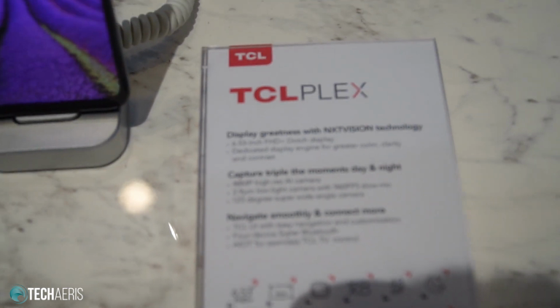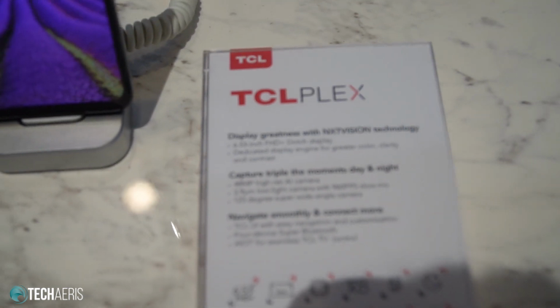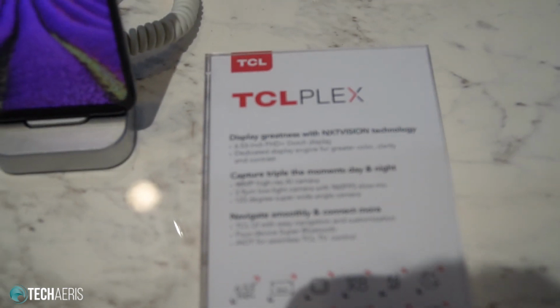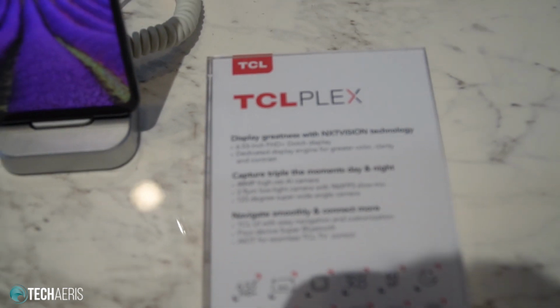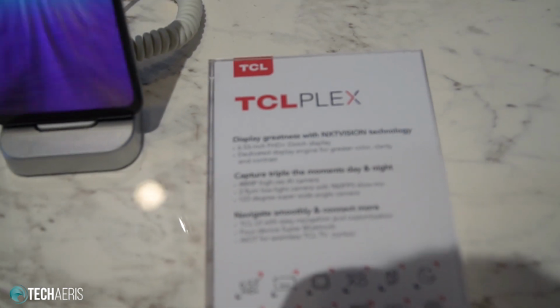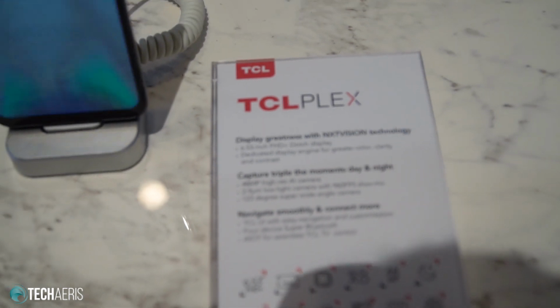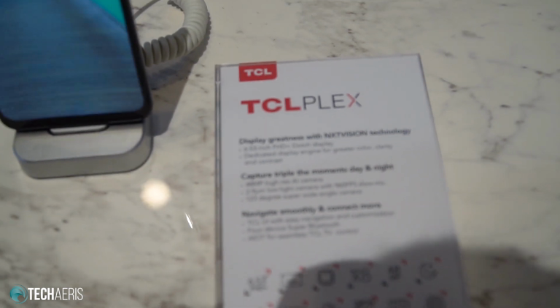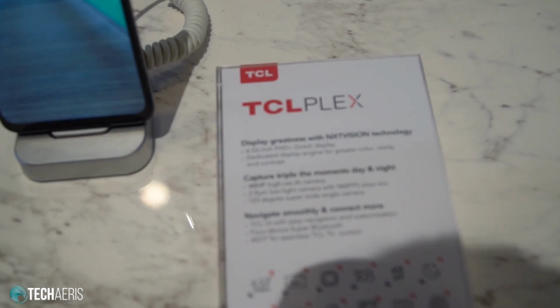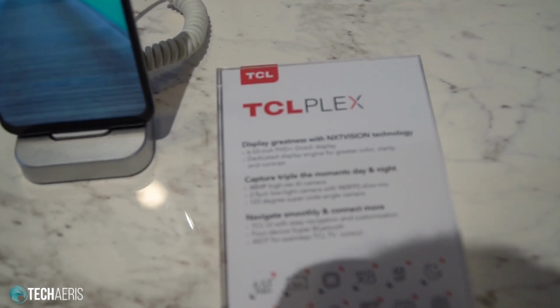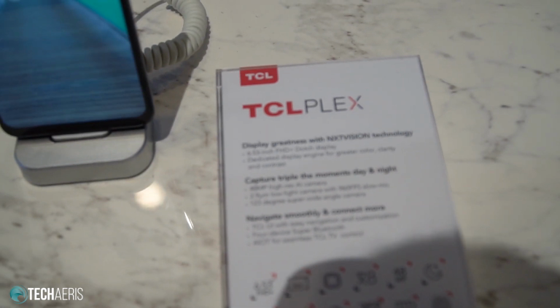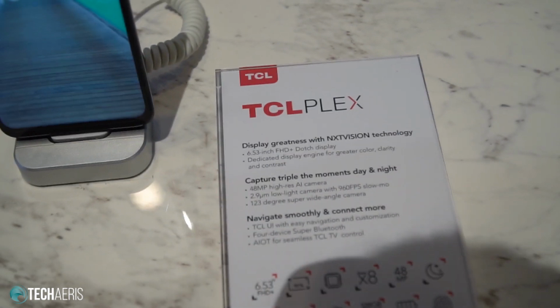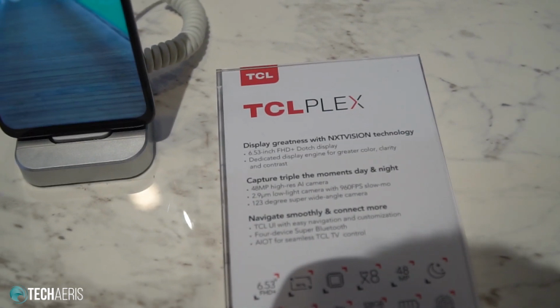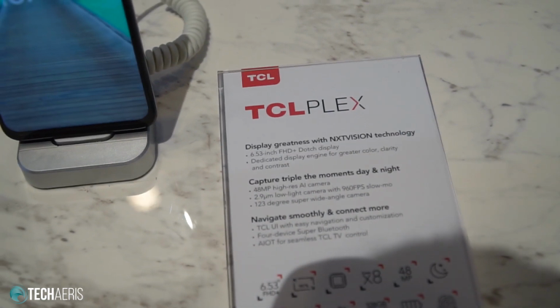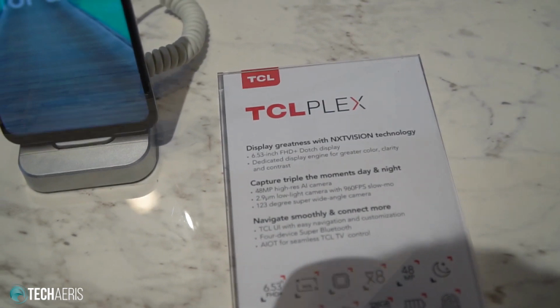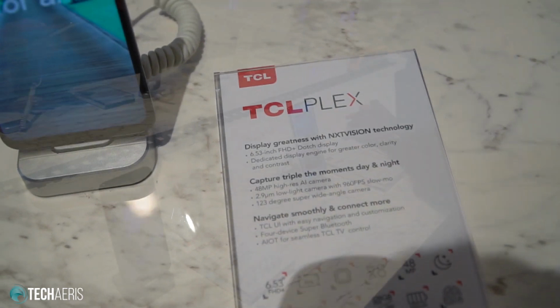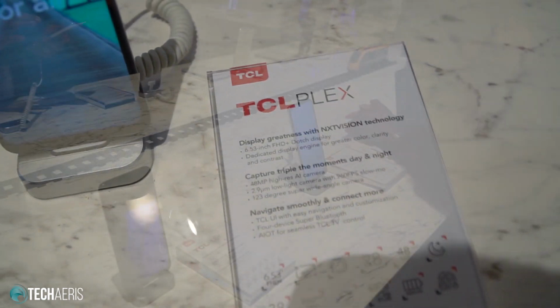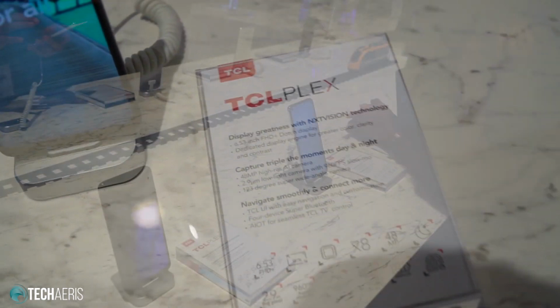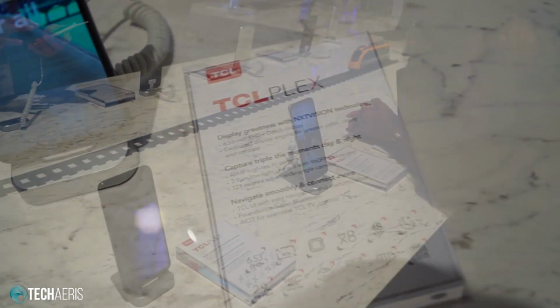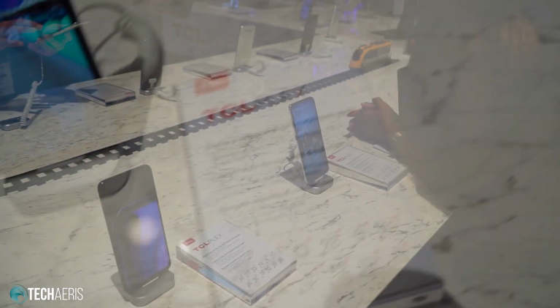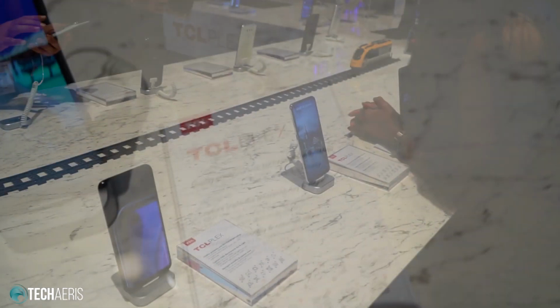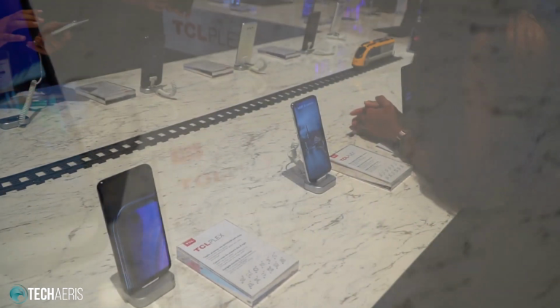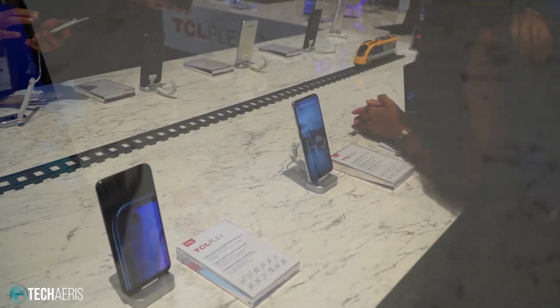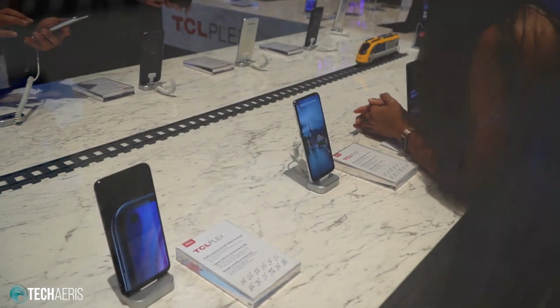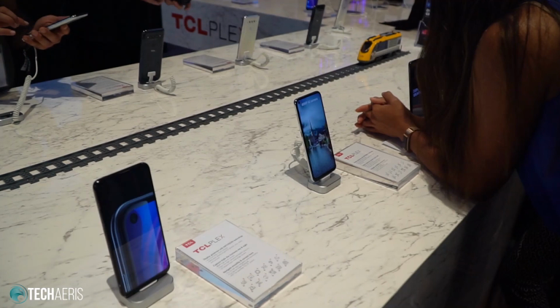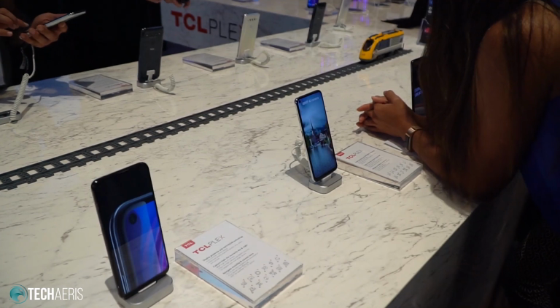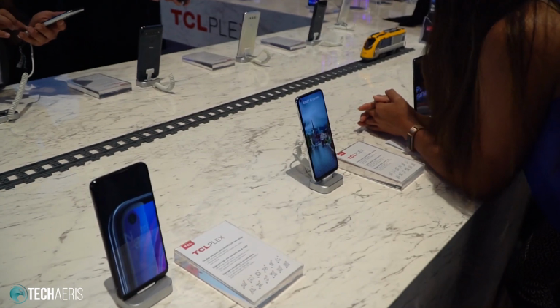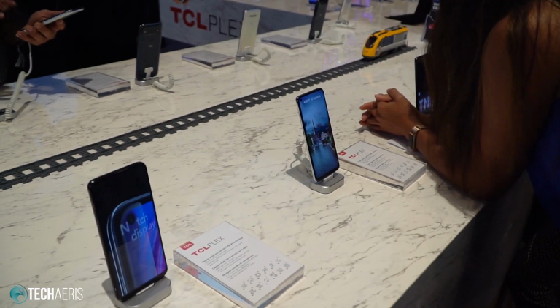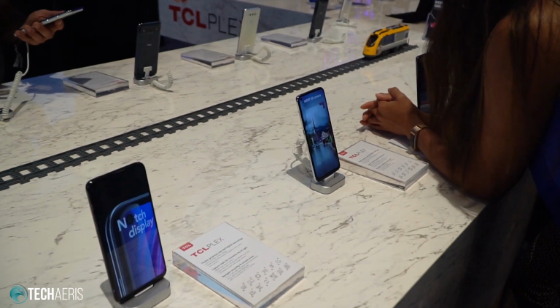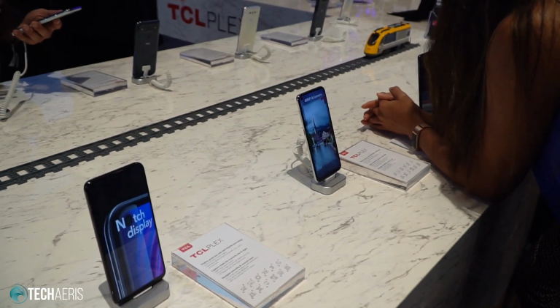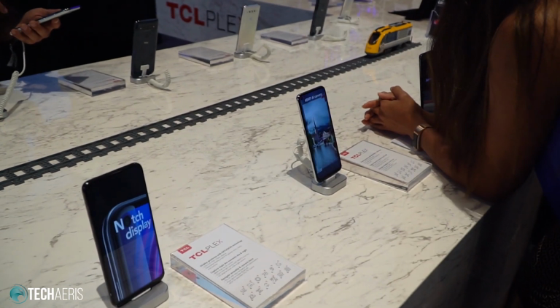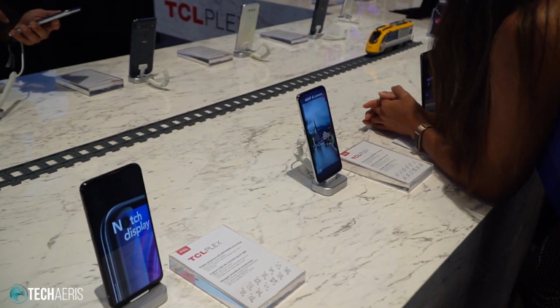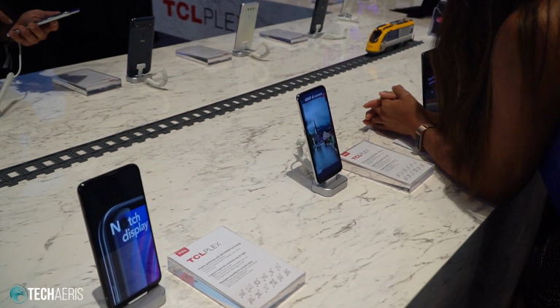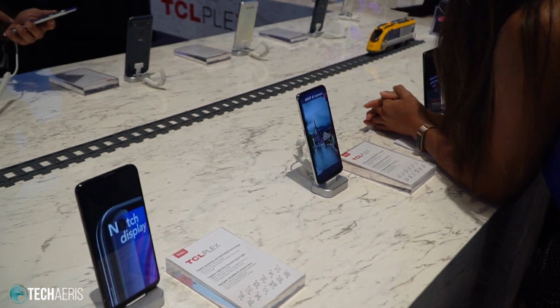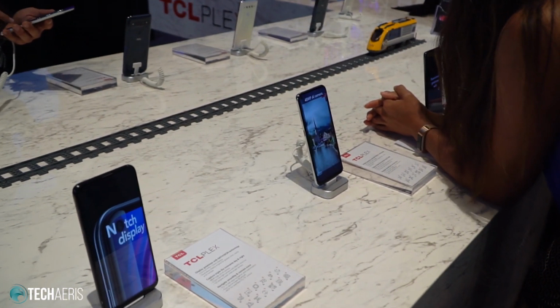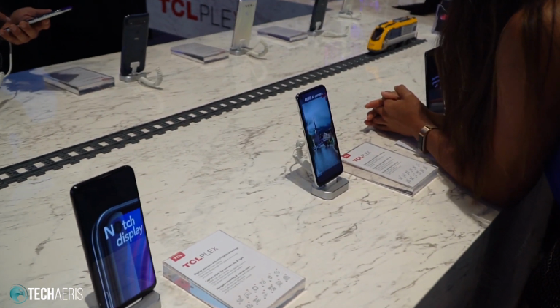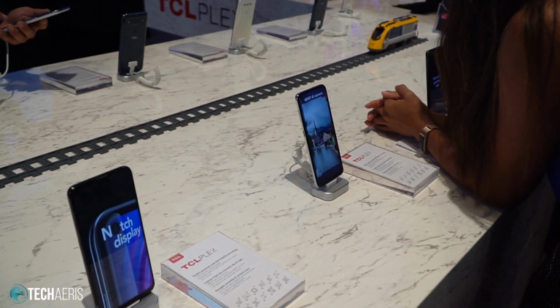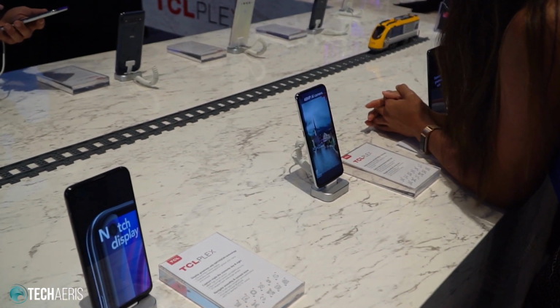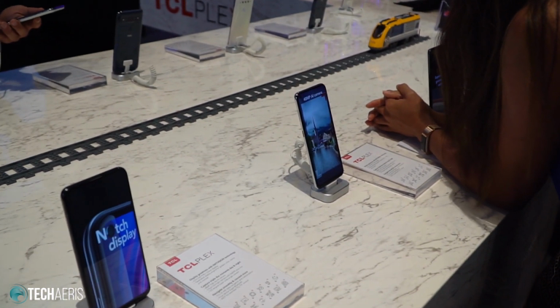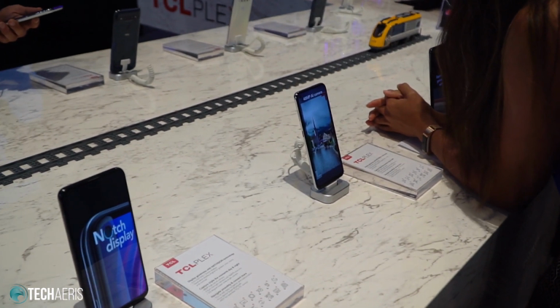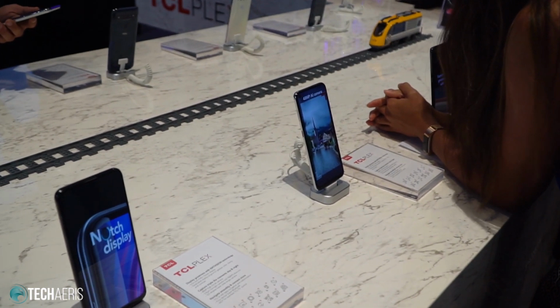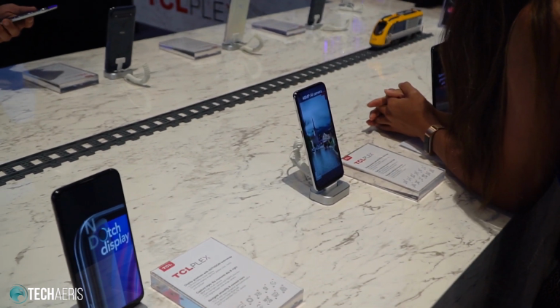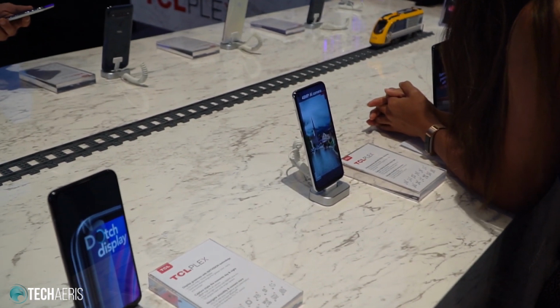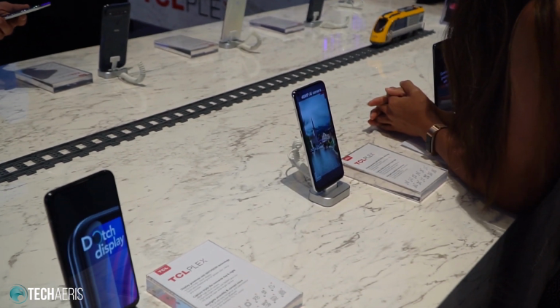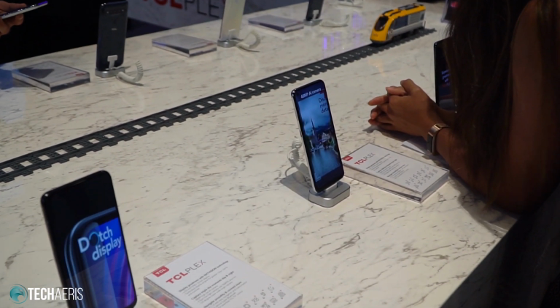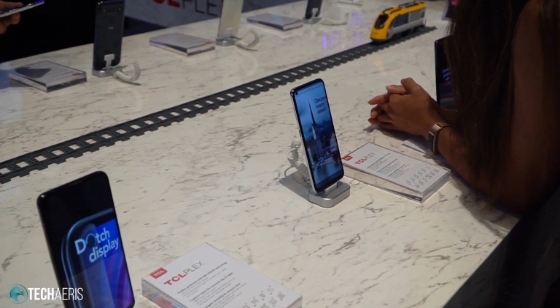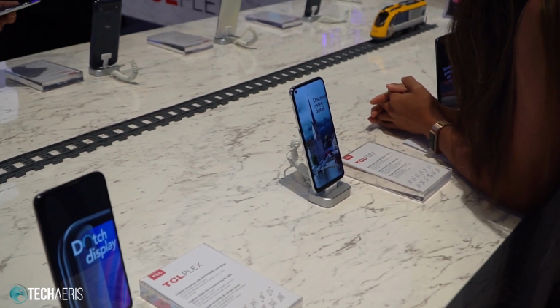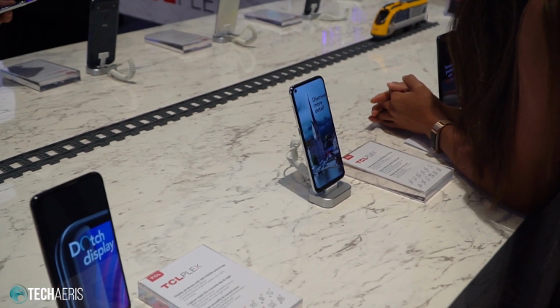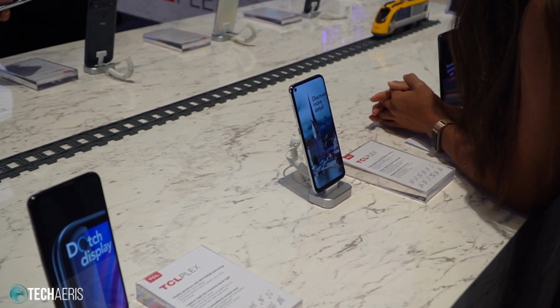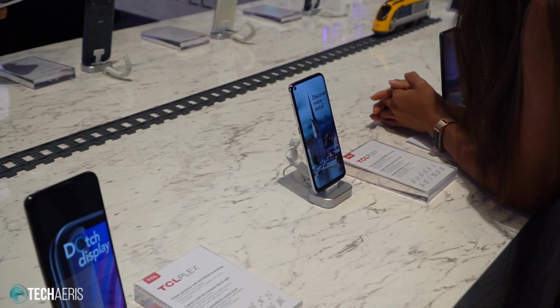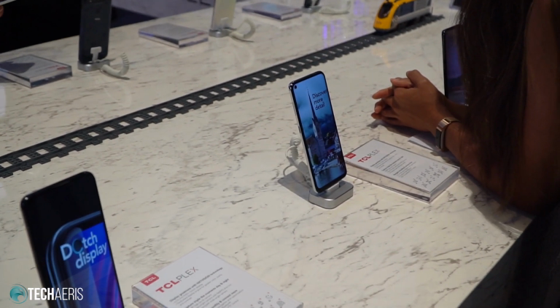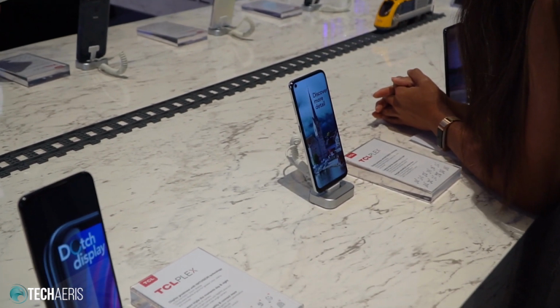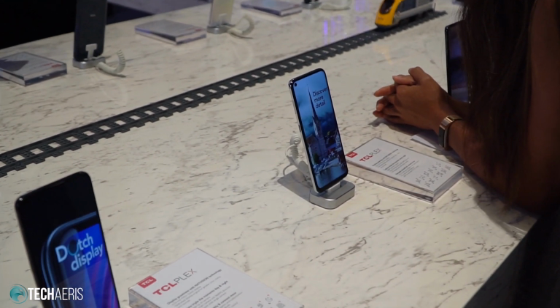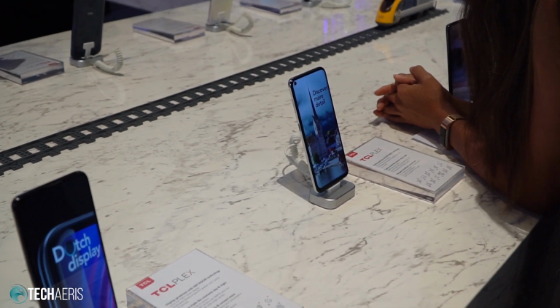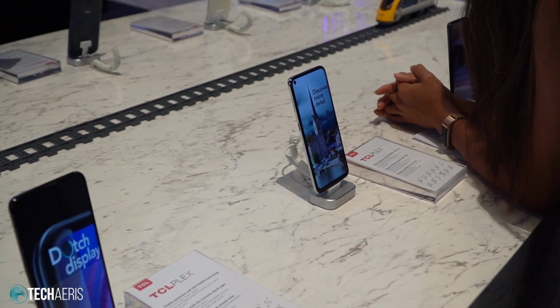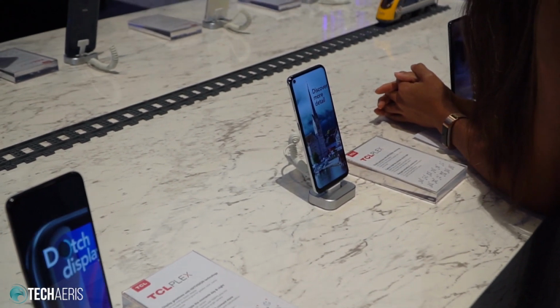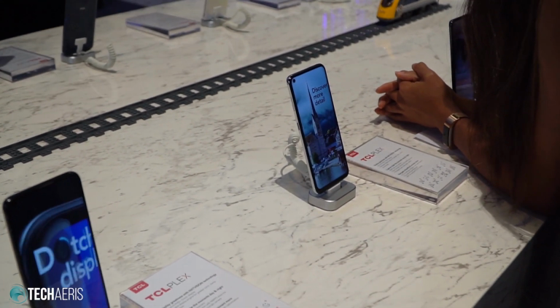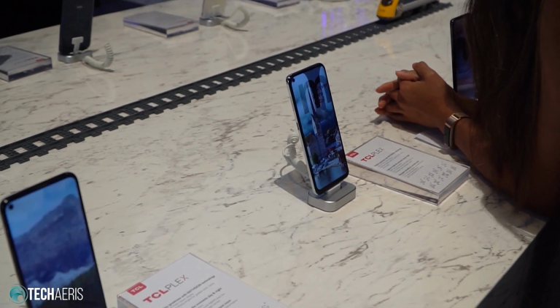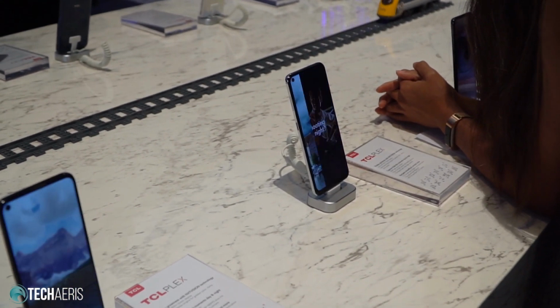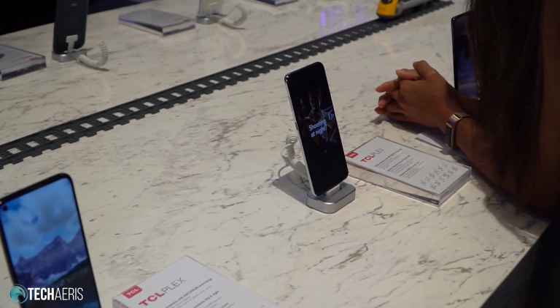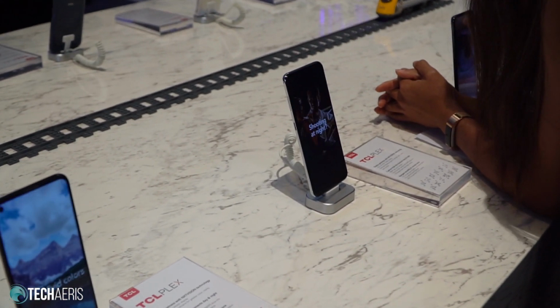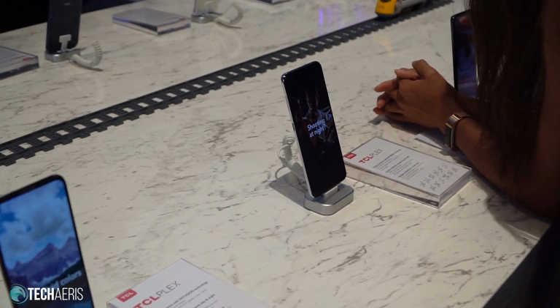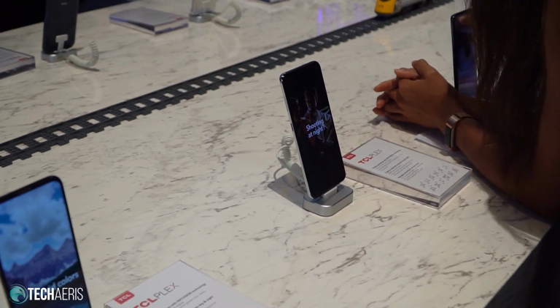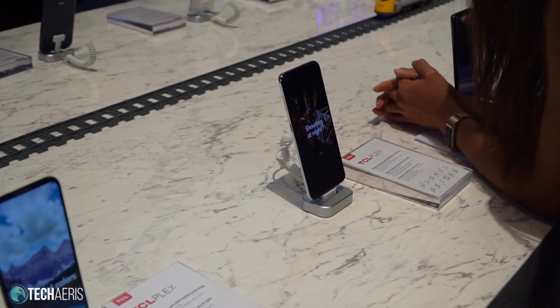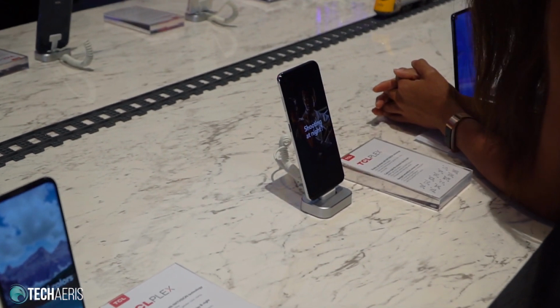We don't know for sure if the TCL Plex is going to land in the US, but from my conversations with TCL it sounds like it just might come to the US, though they were not 100% clear on that. Kind of vague but they were hinting at it. So I'm expecting to see the TCL Plex probably announced at CES next year.